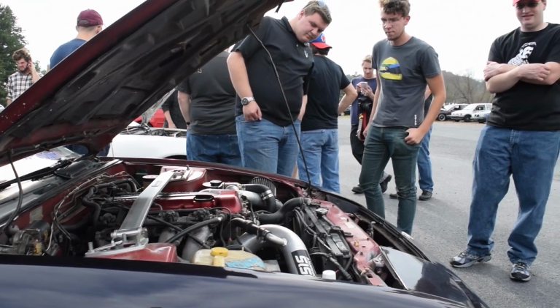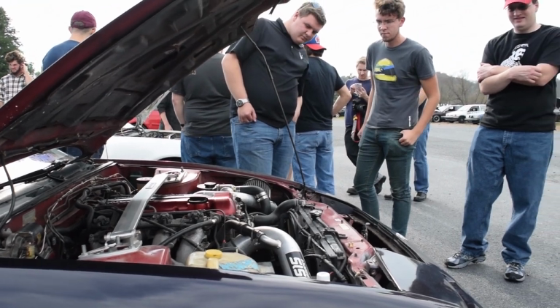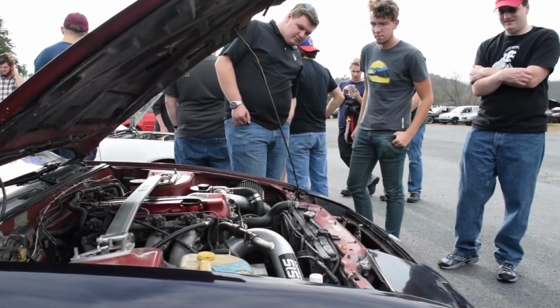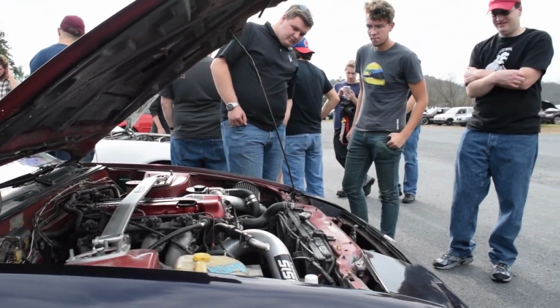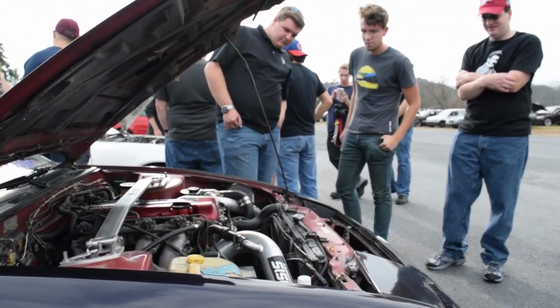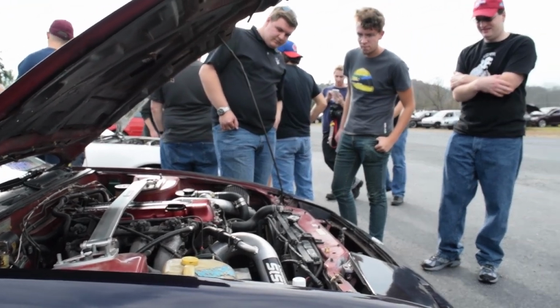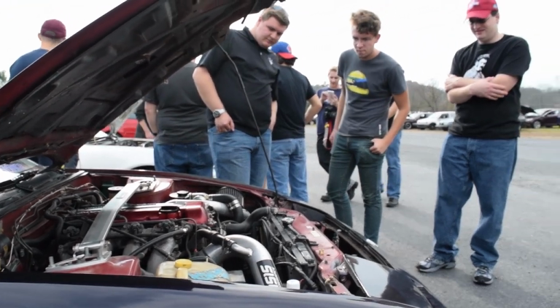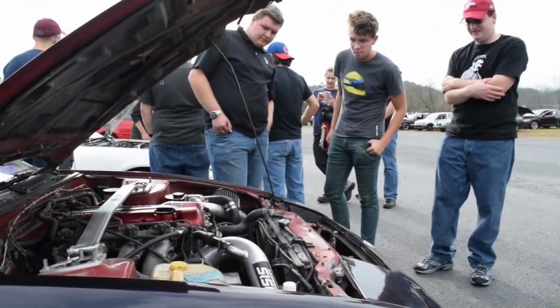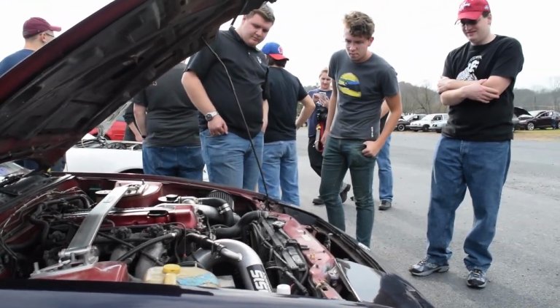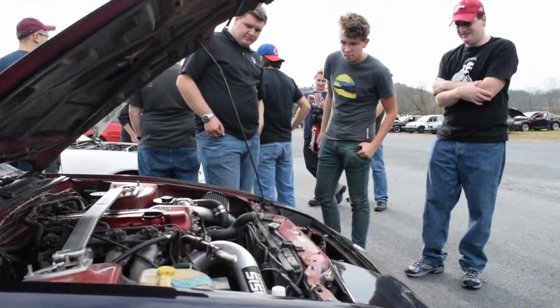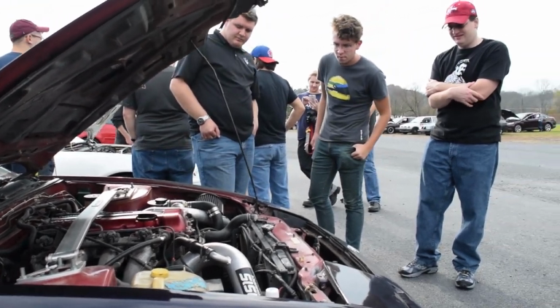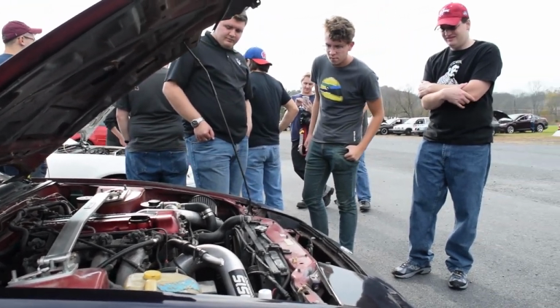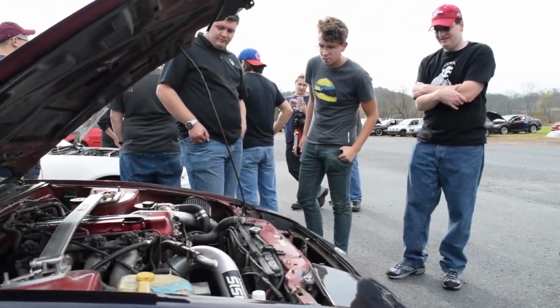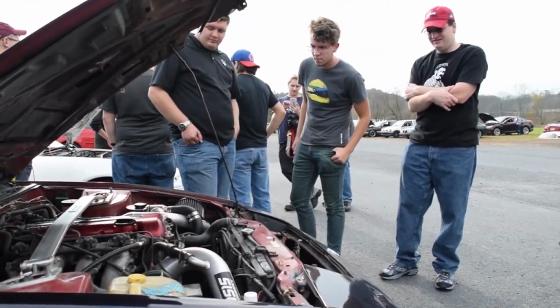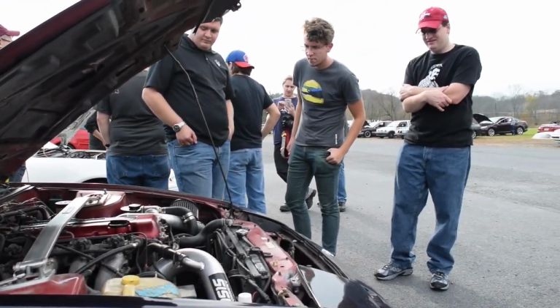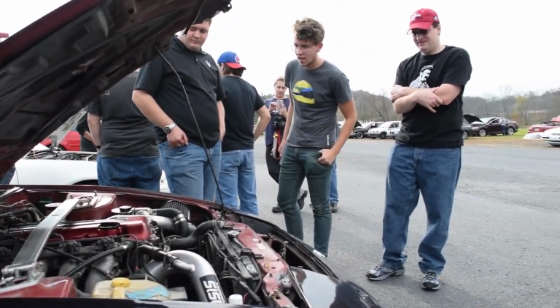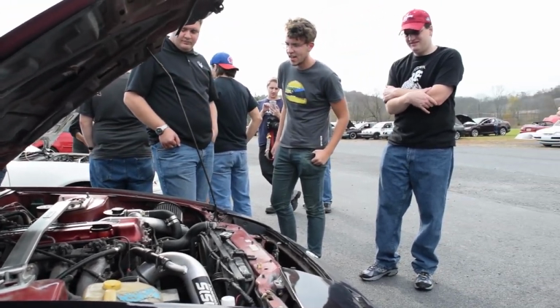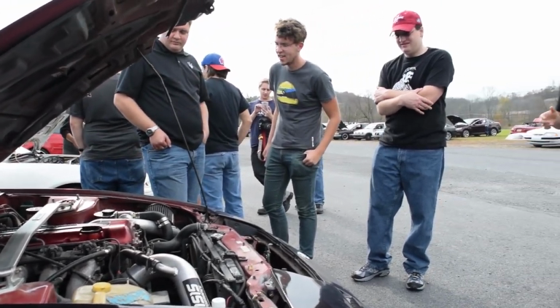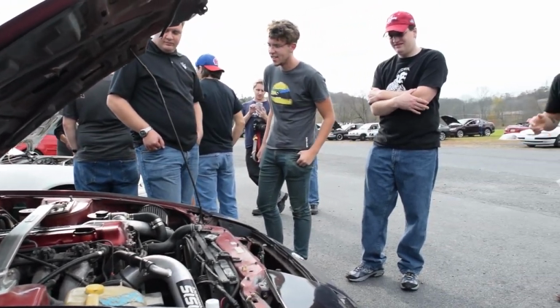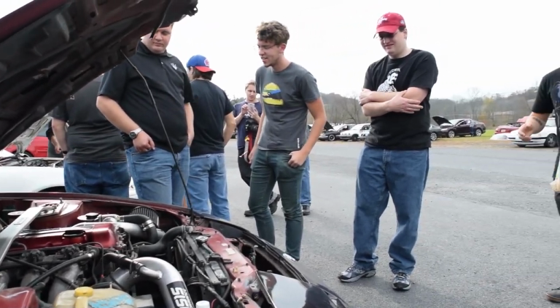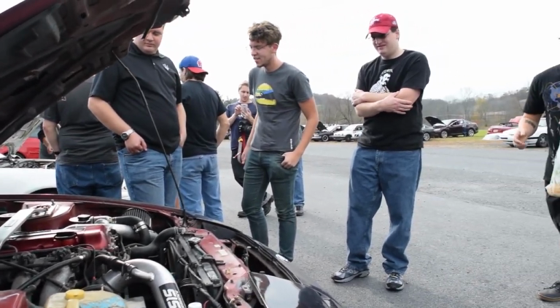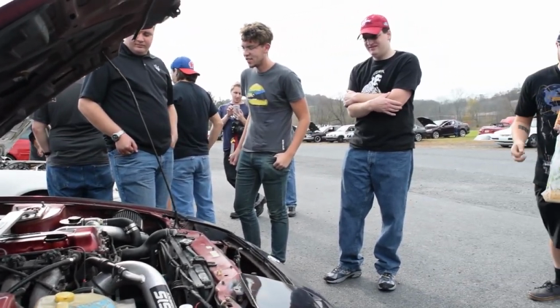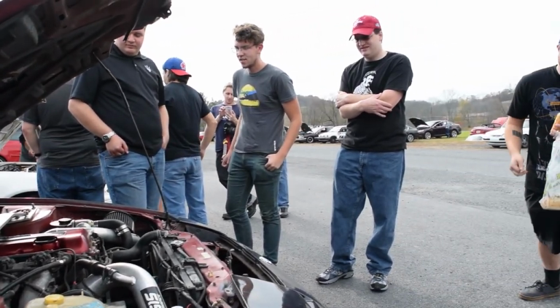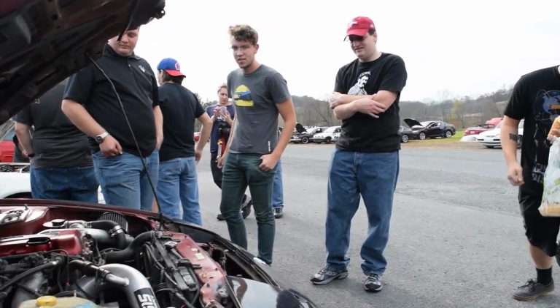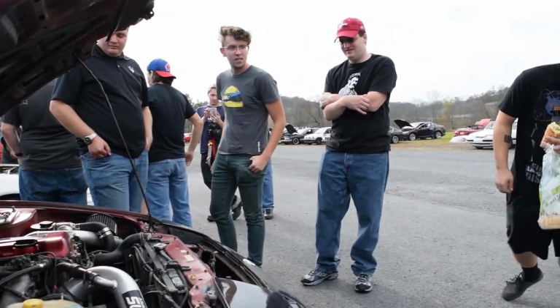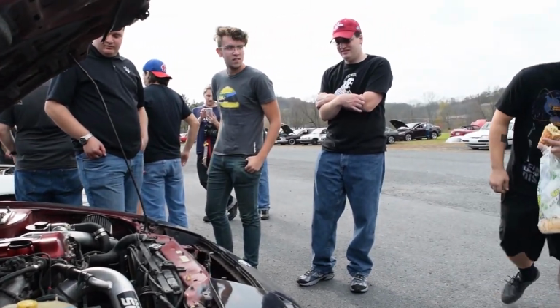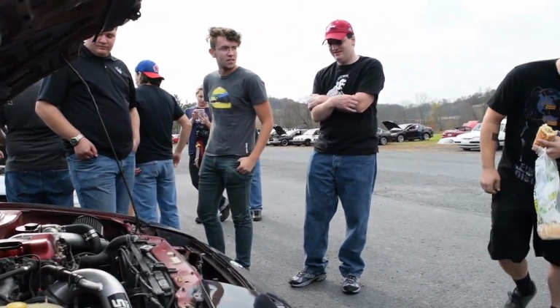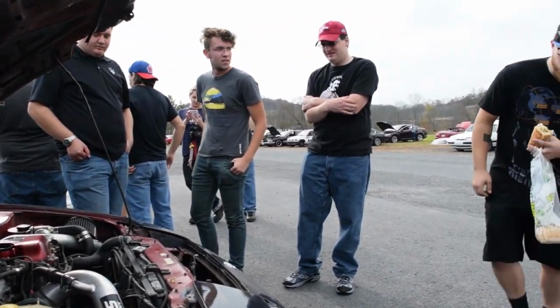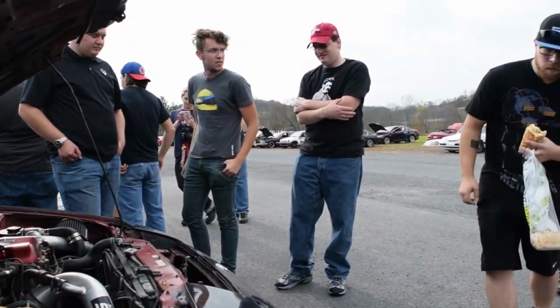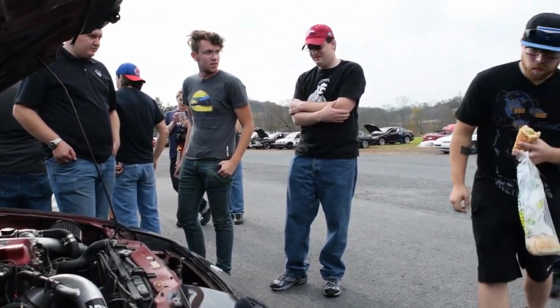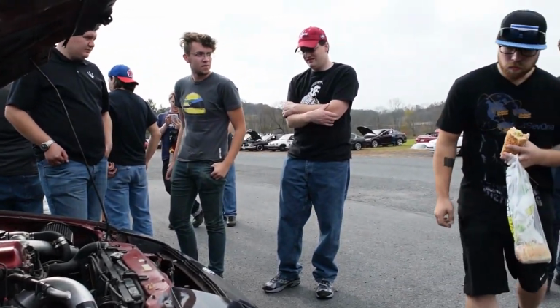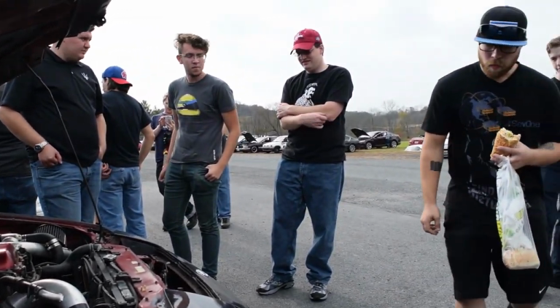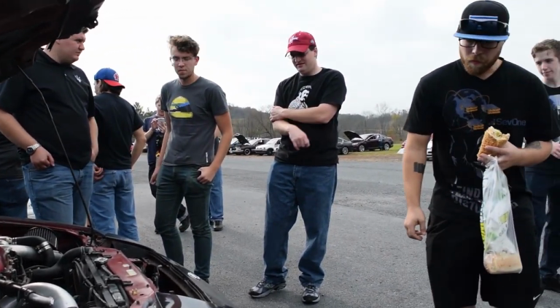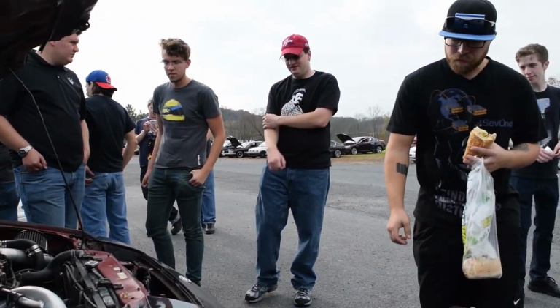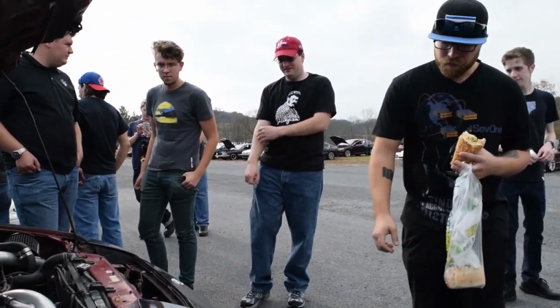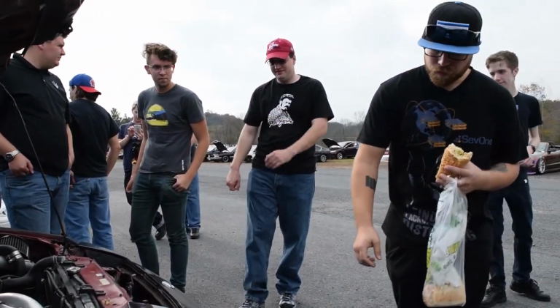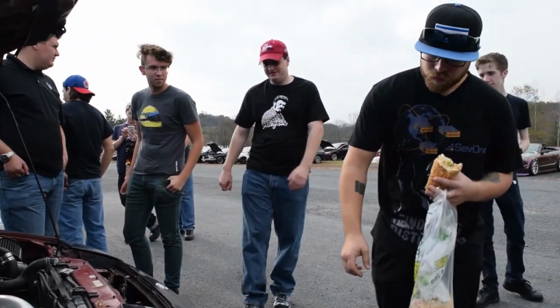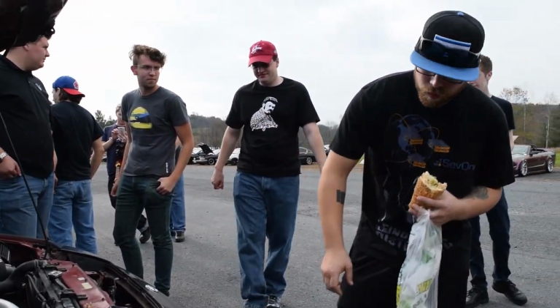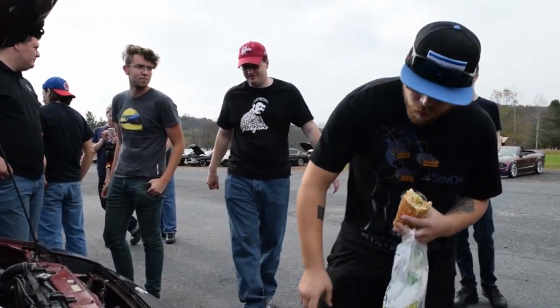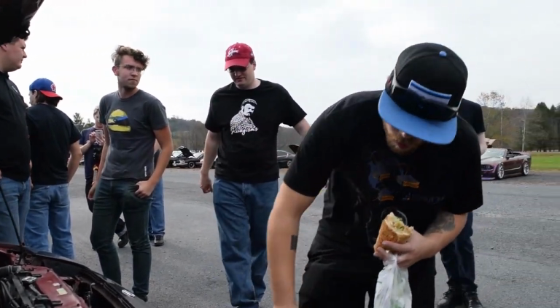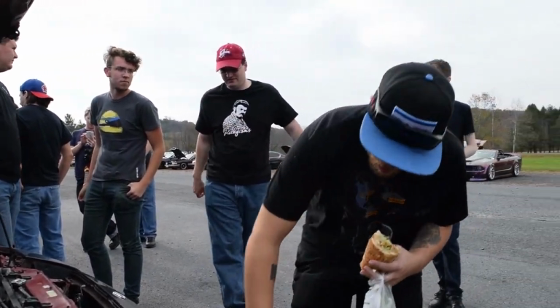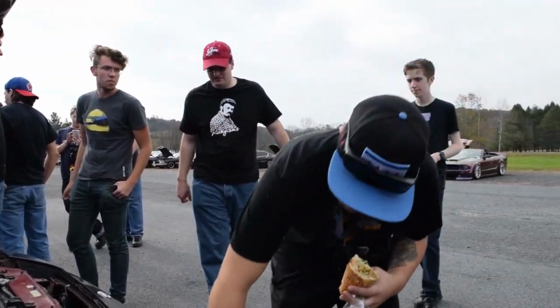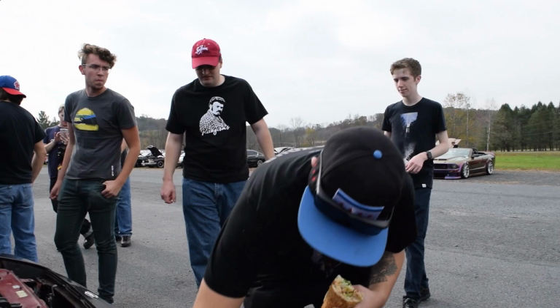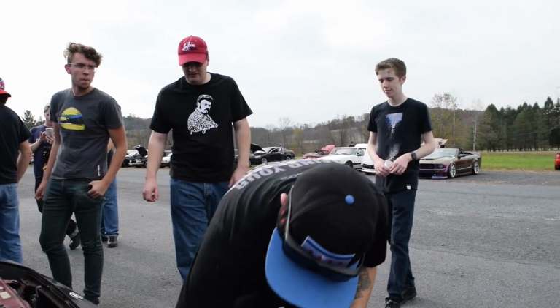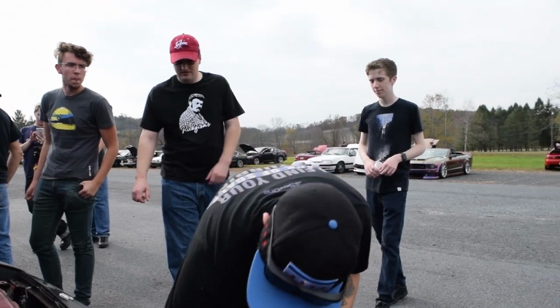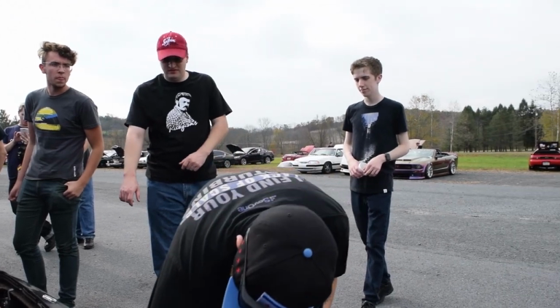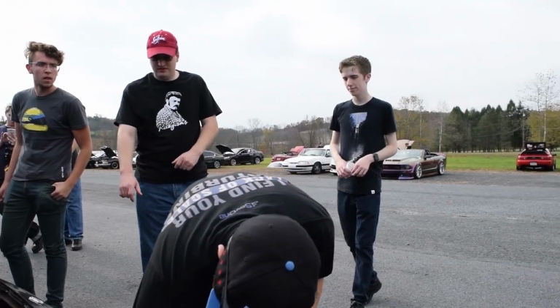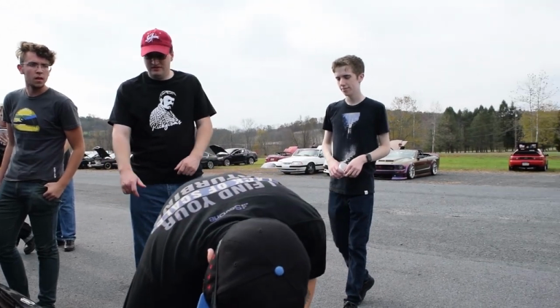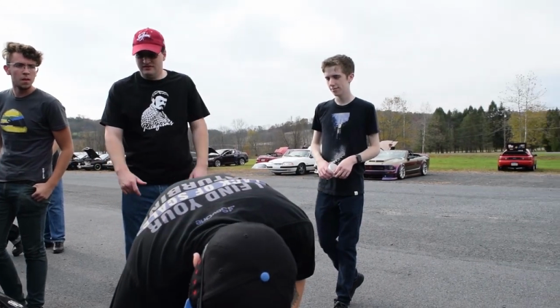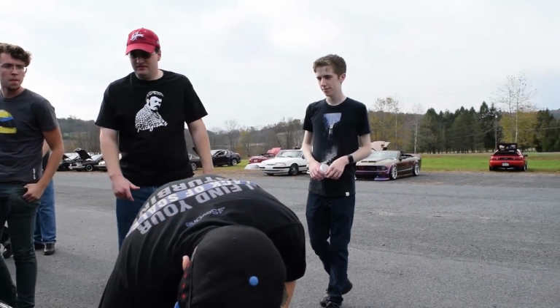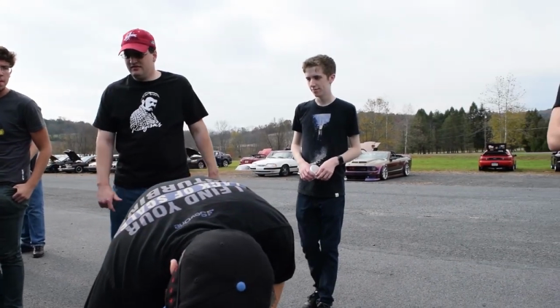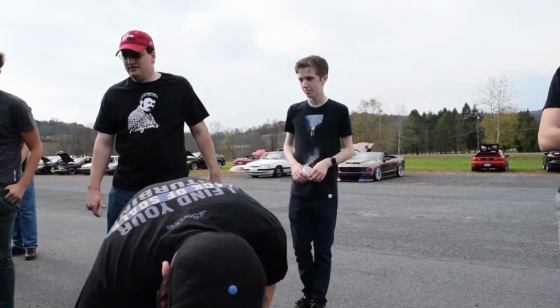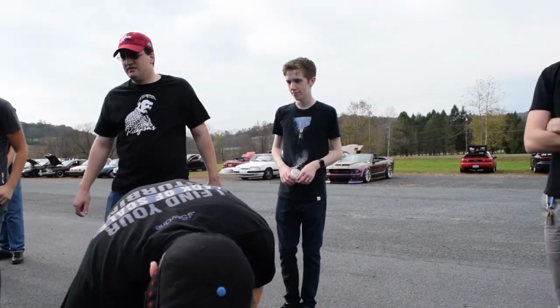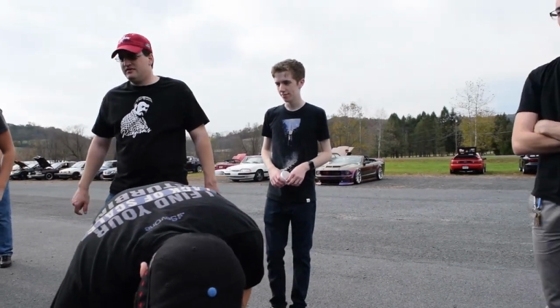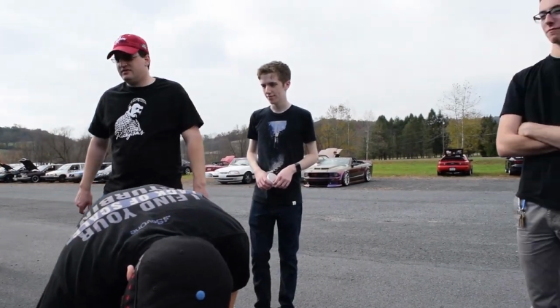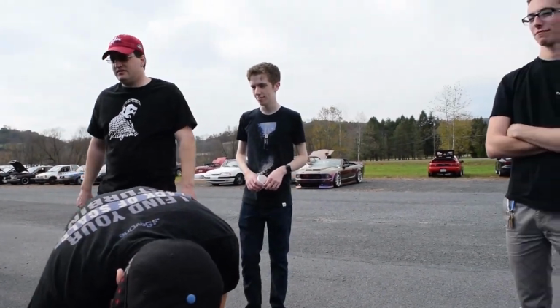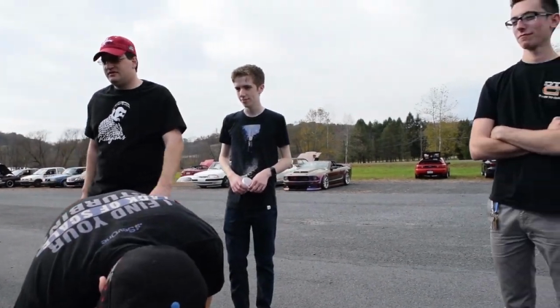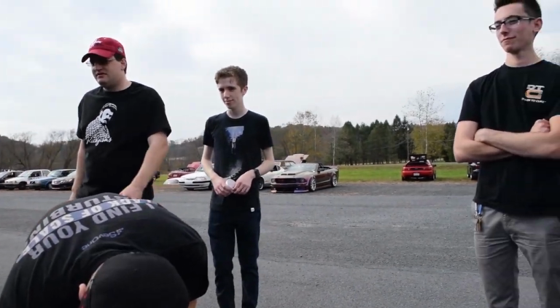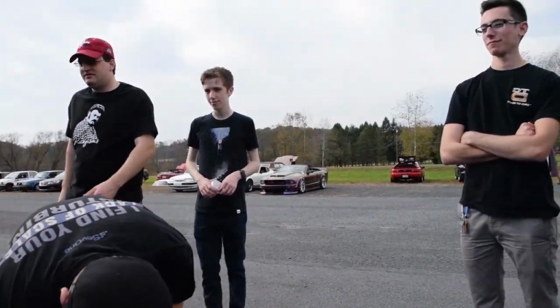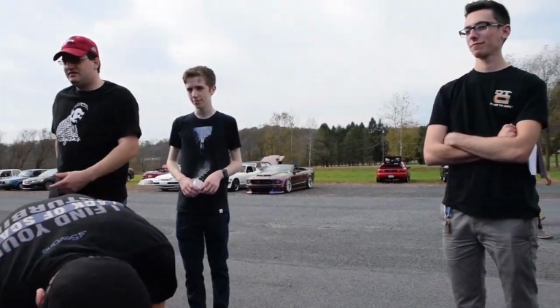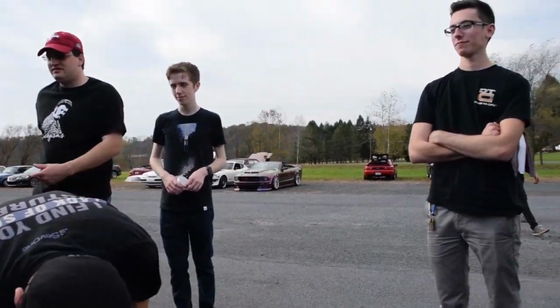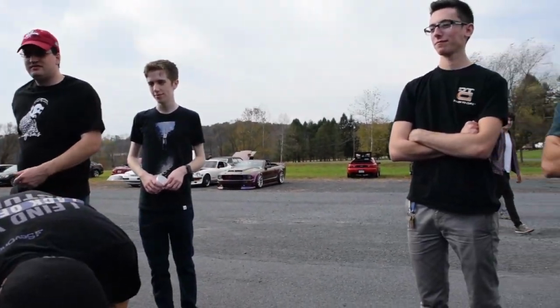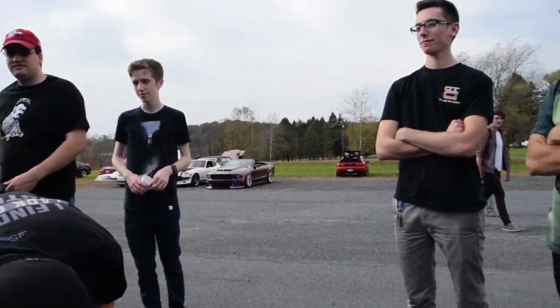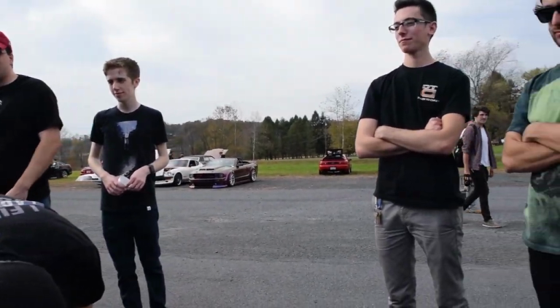Dan Solner showed up with Suki, the USDM S13. That thing immediately drew a crowd — people knew what that was the second it showed up.